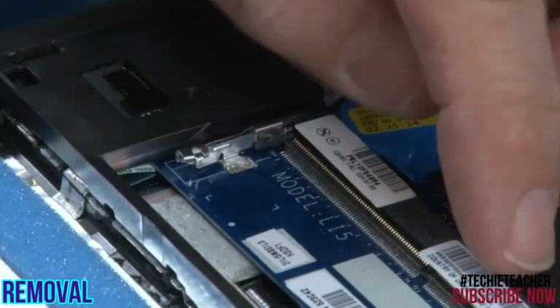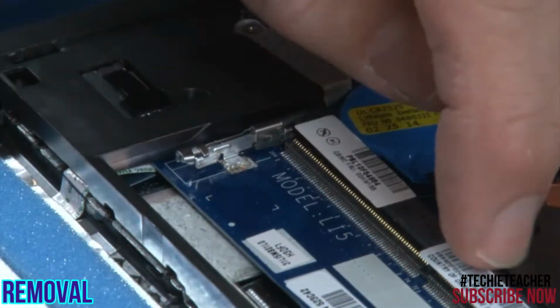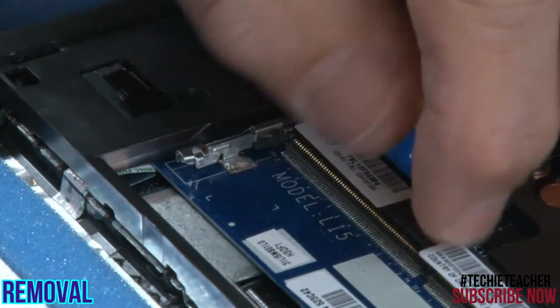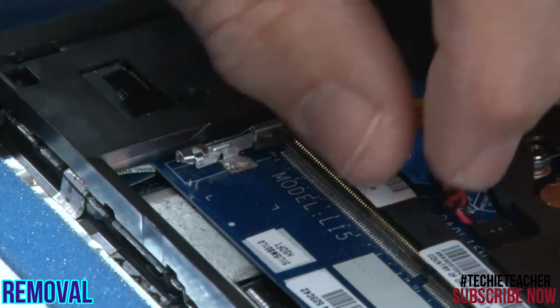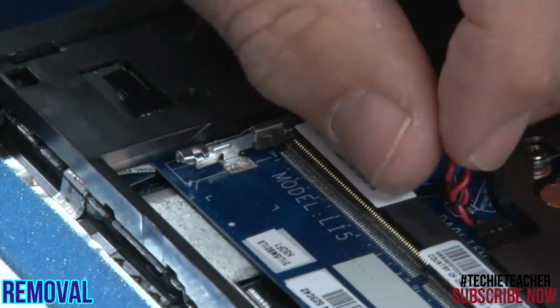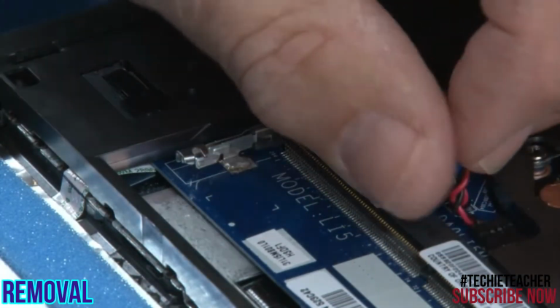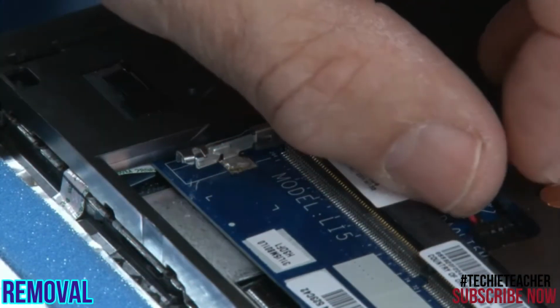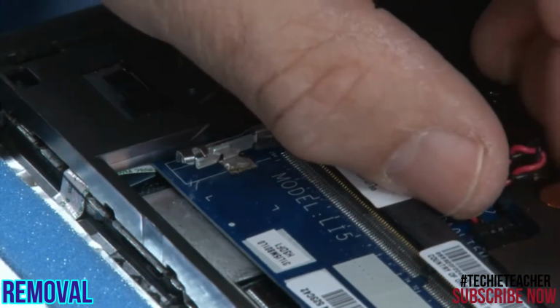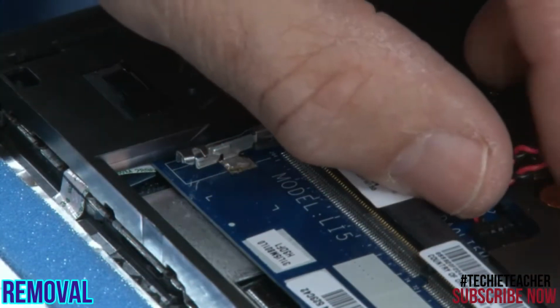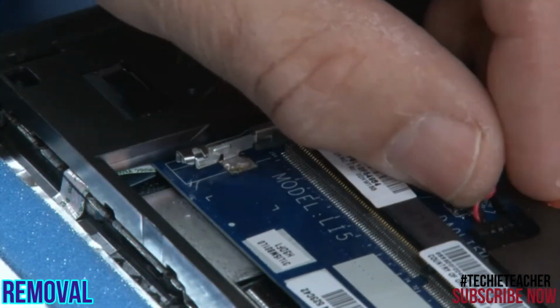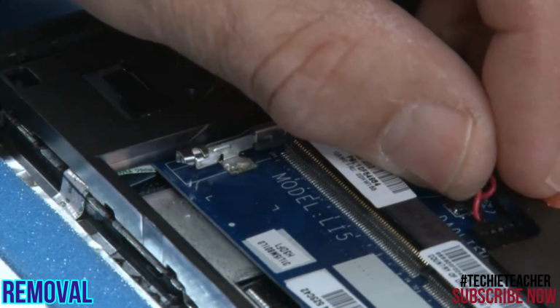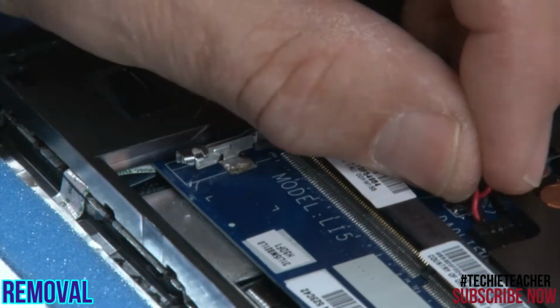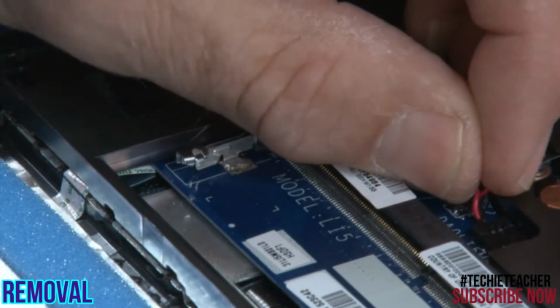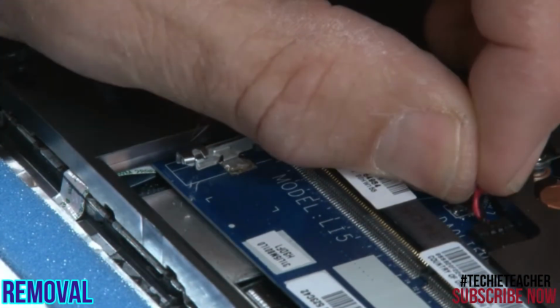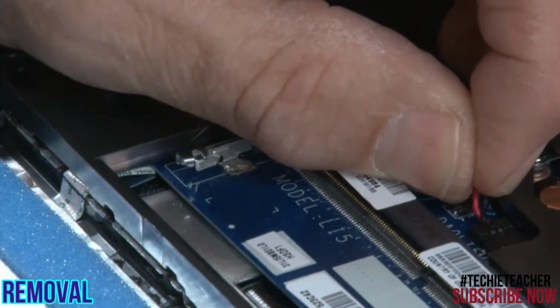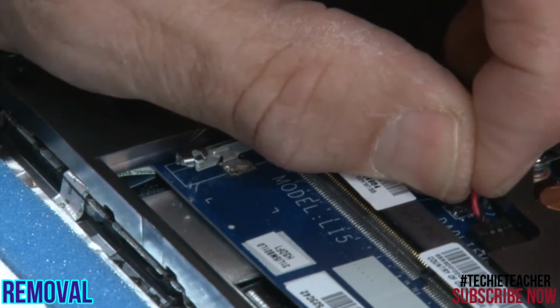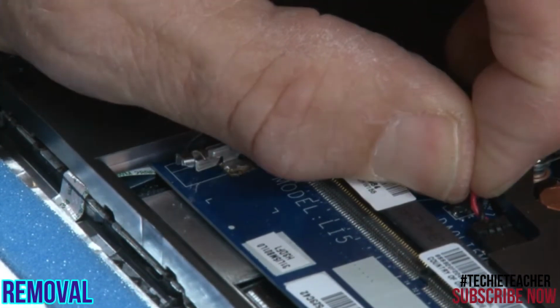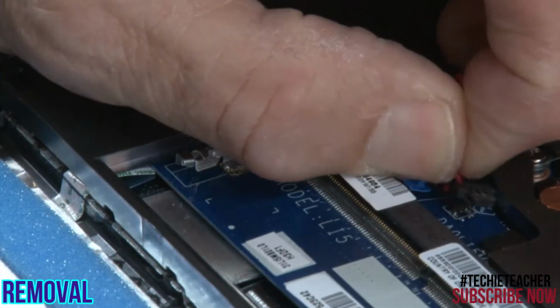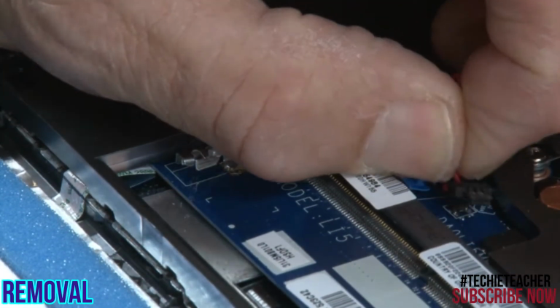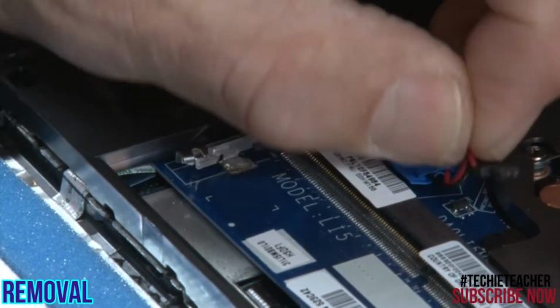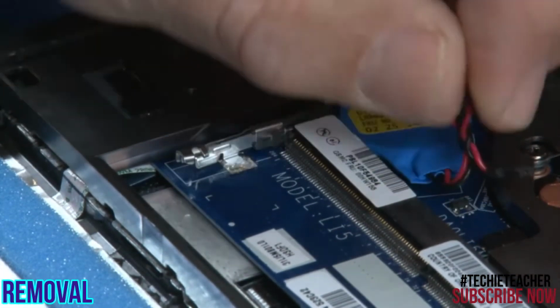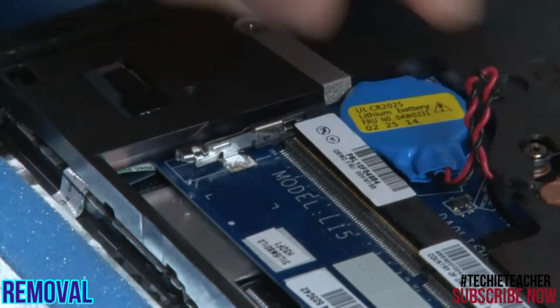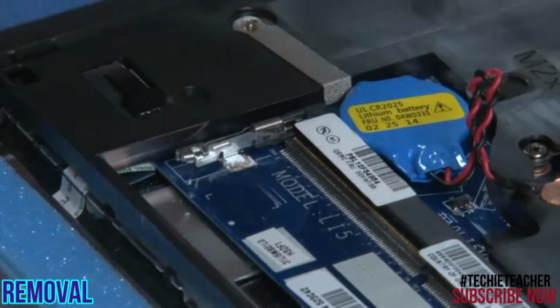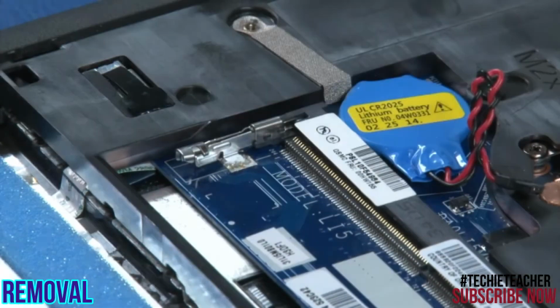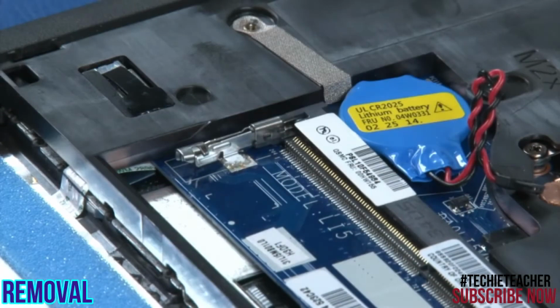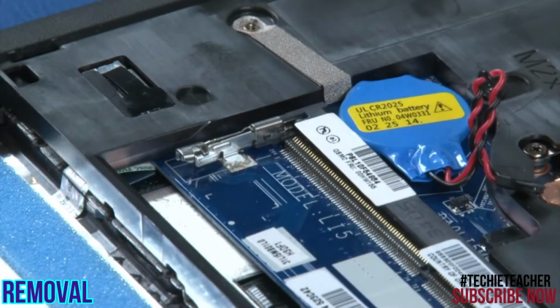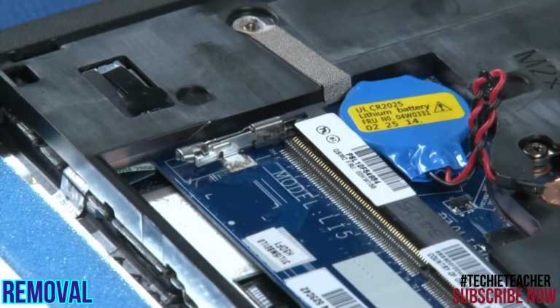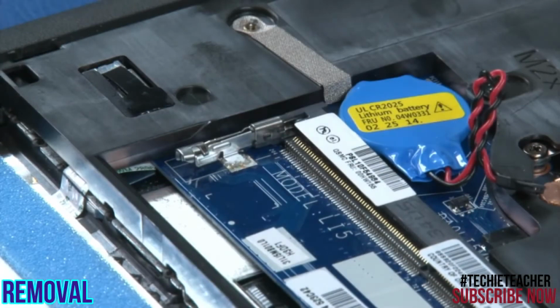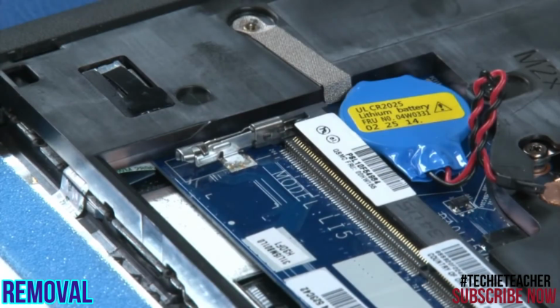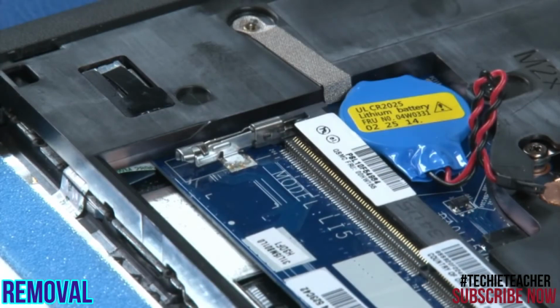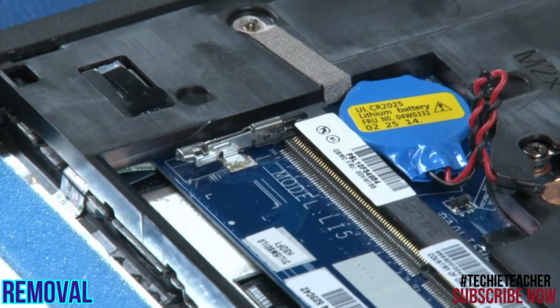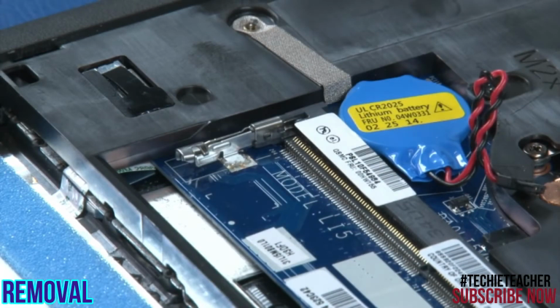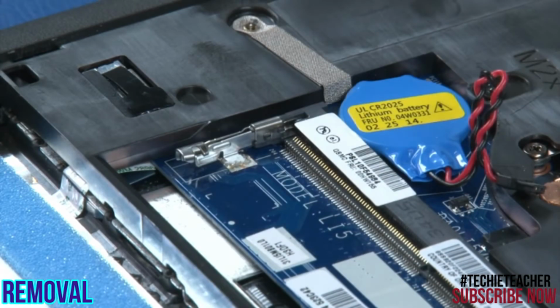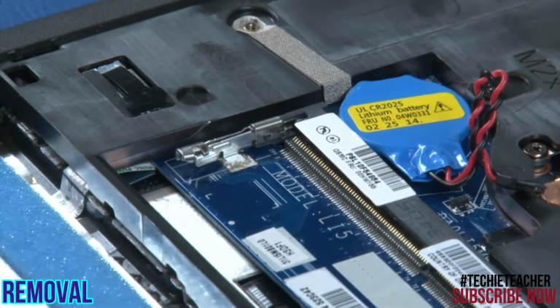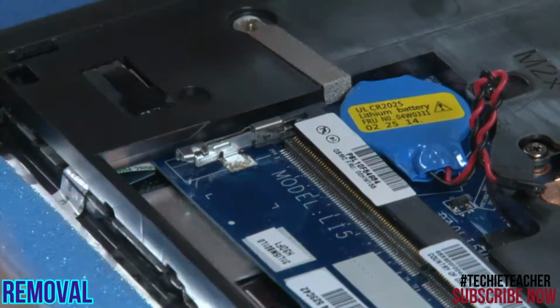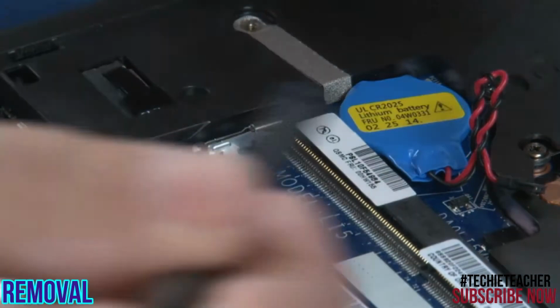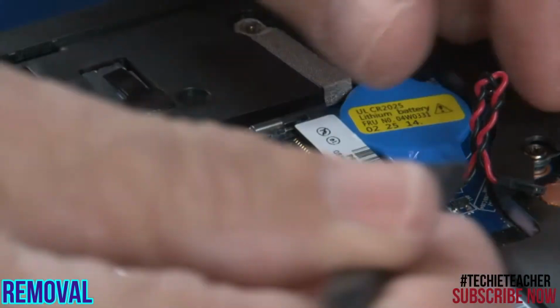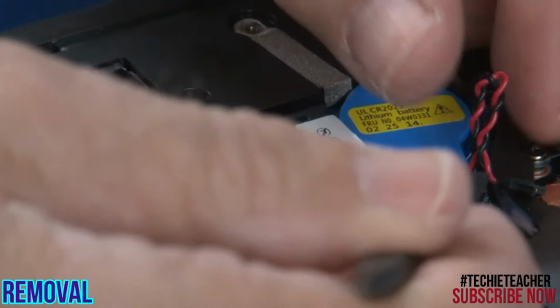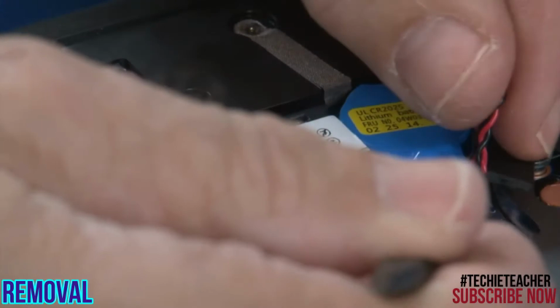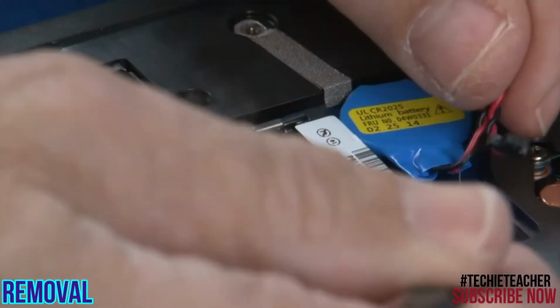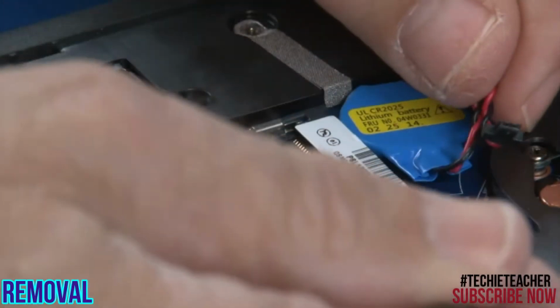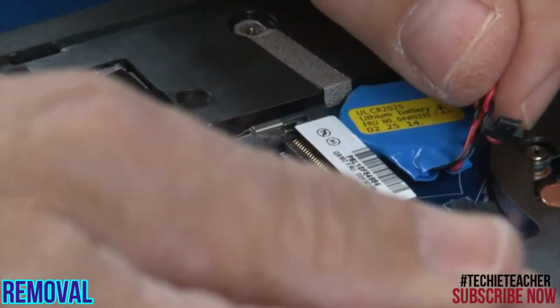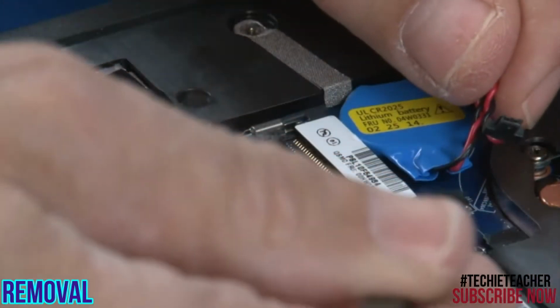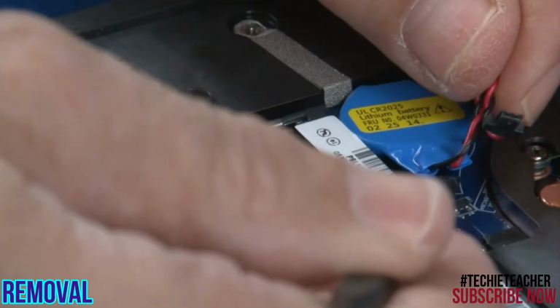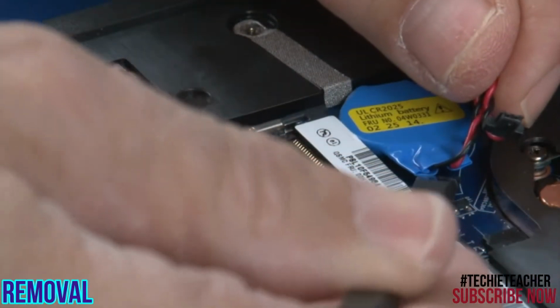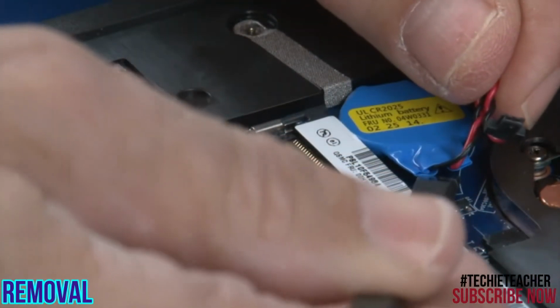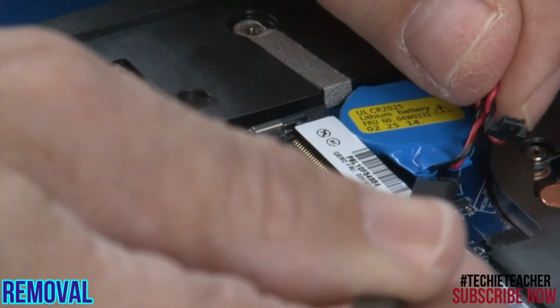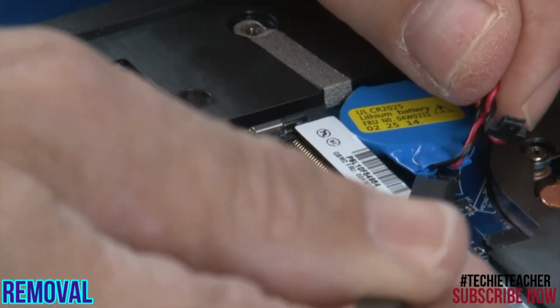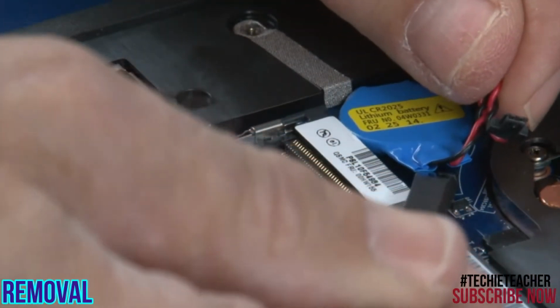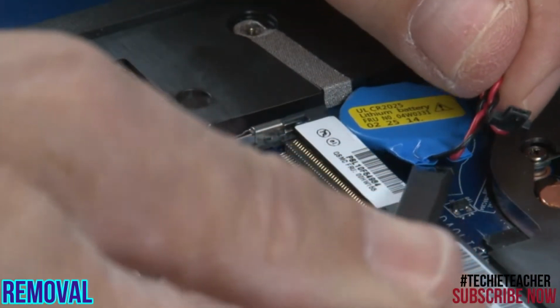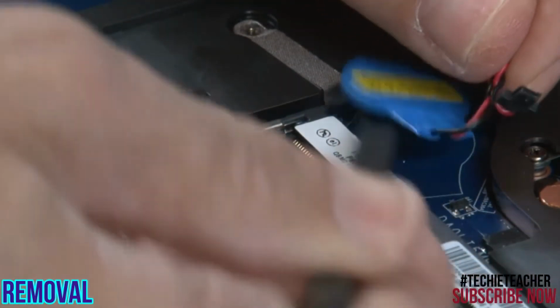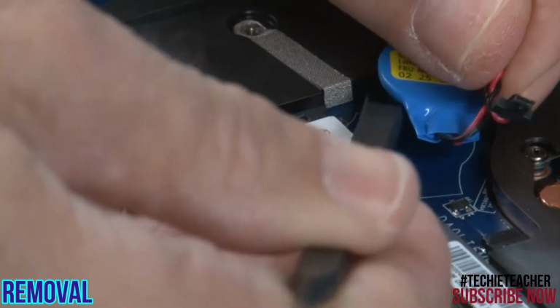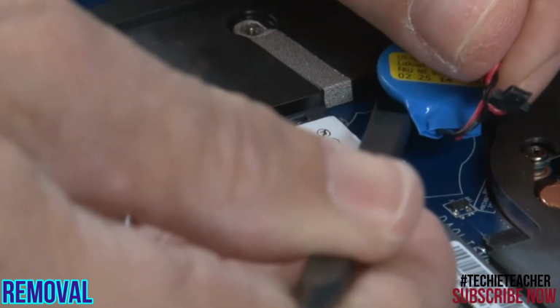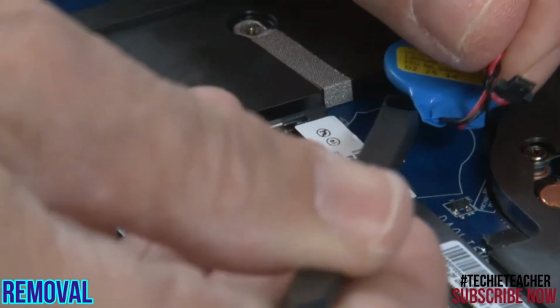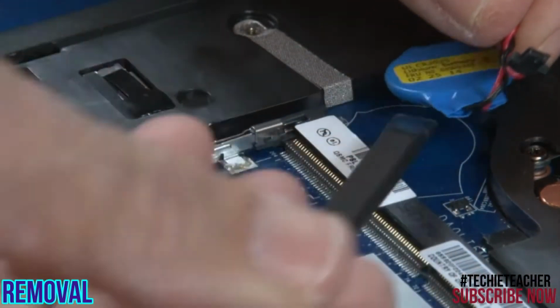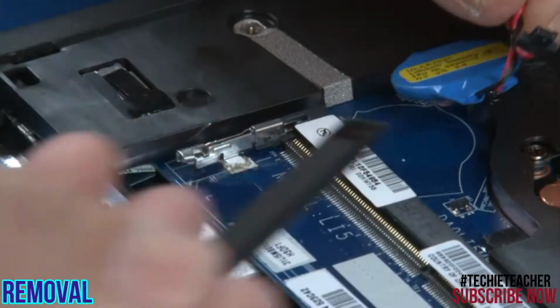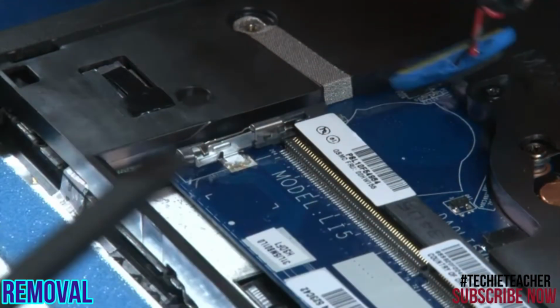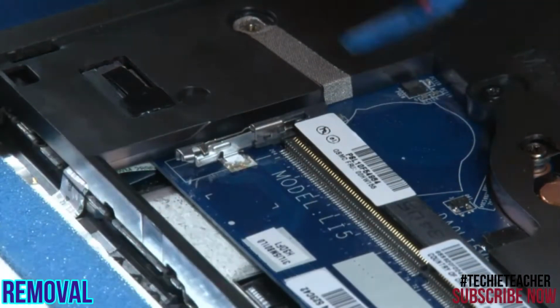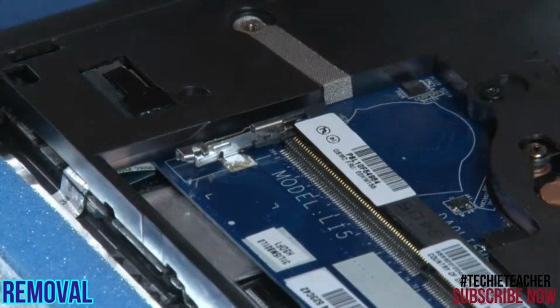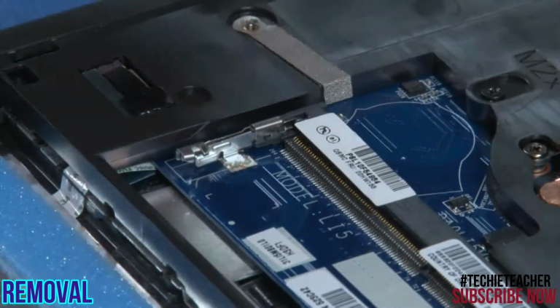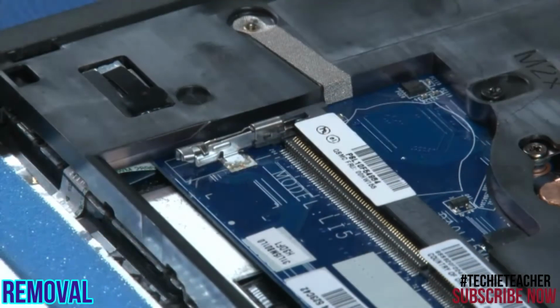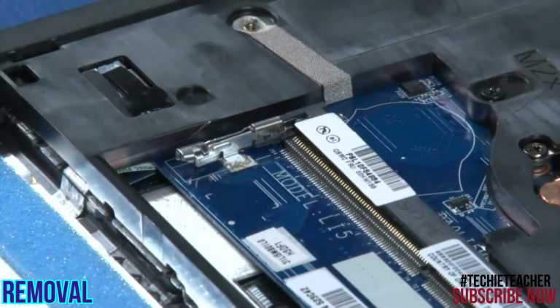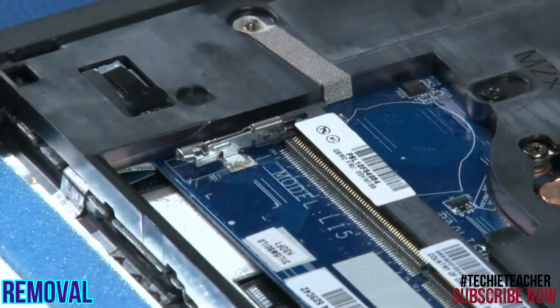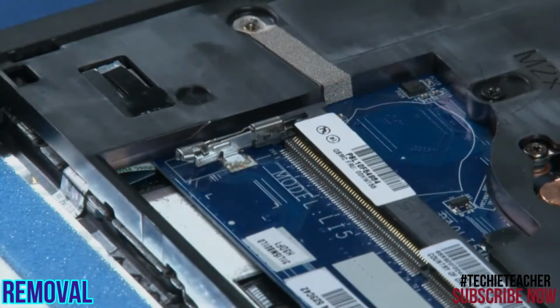Disconnect the coin cell battery from the system board. Using a non-metallic tool, pry the battery from the system board.